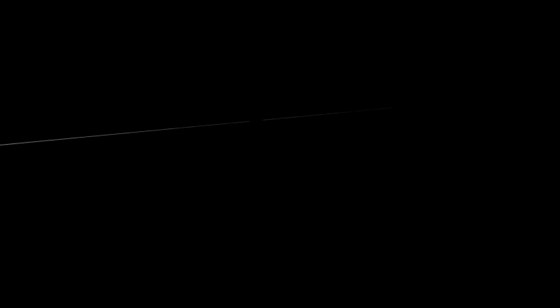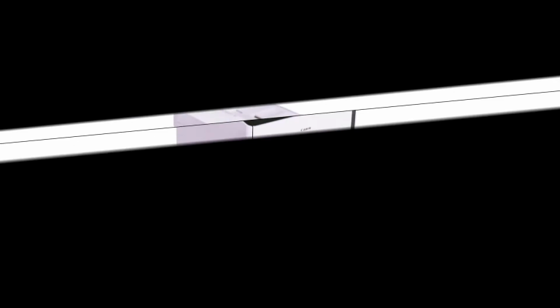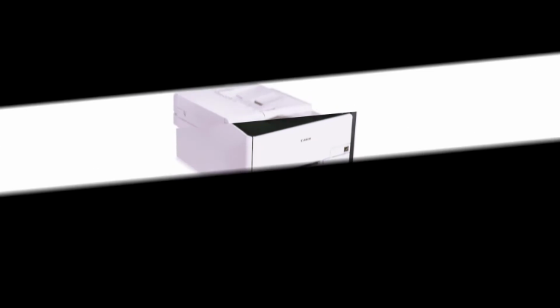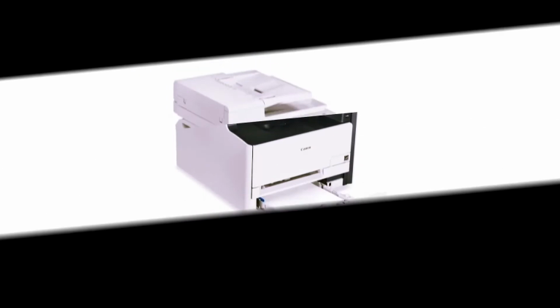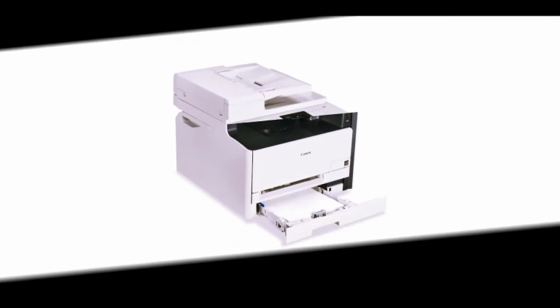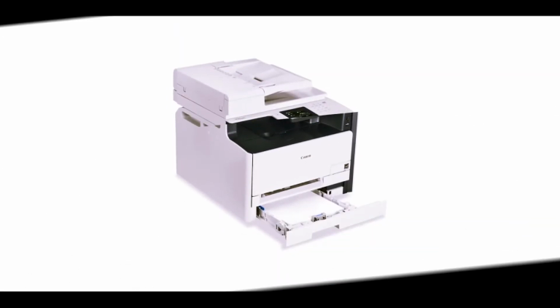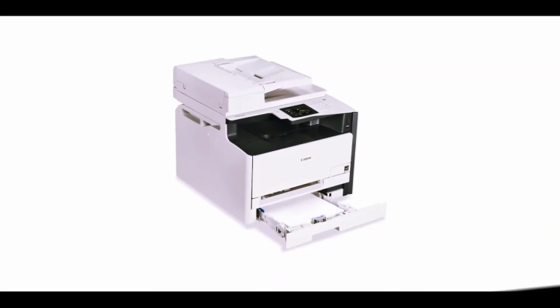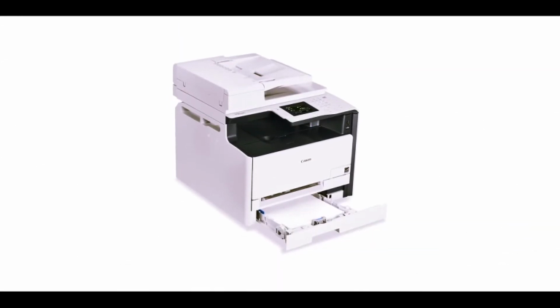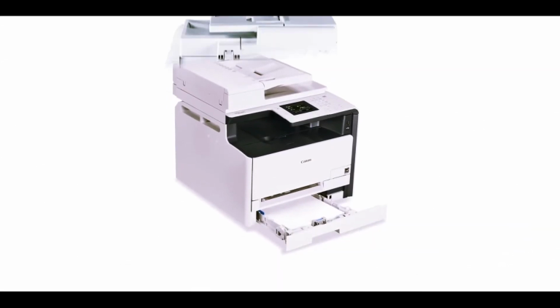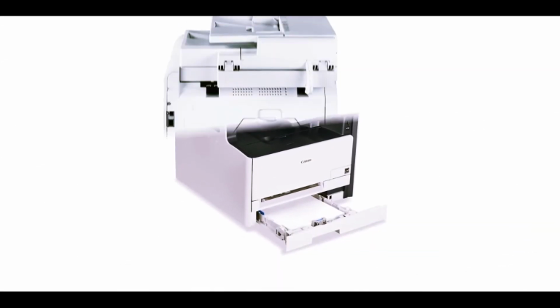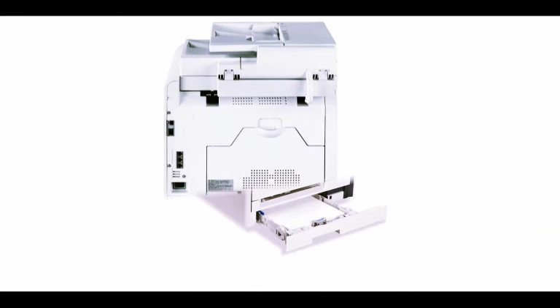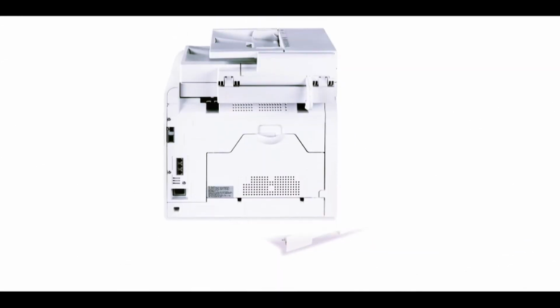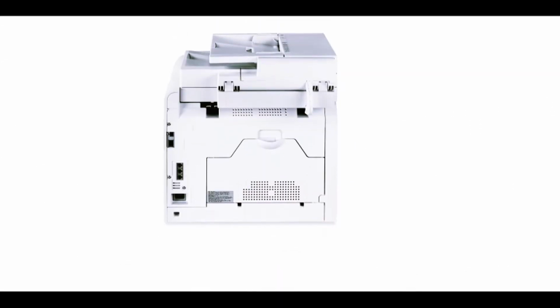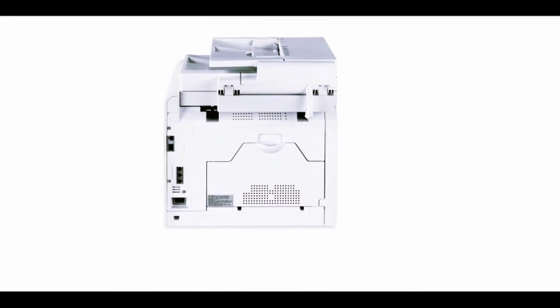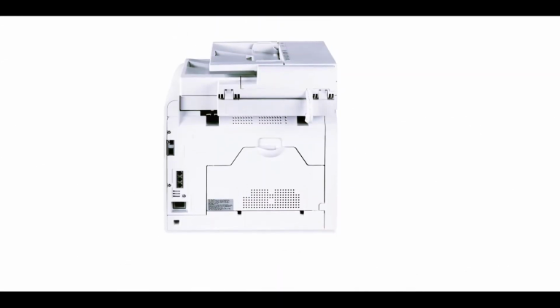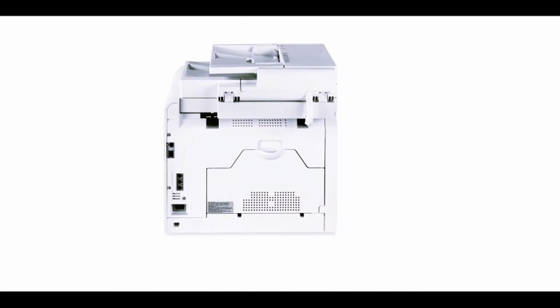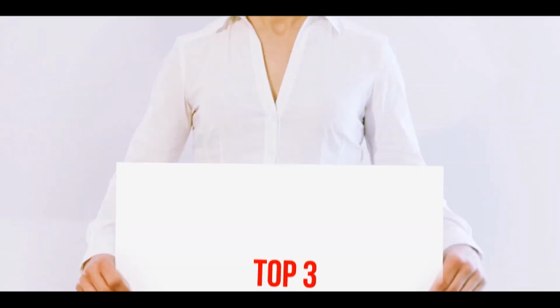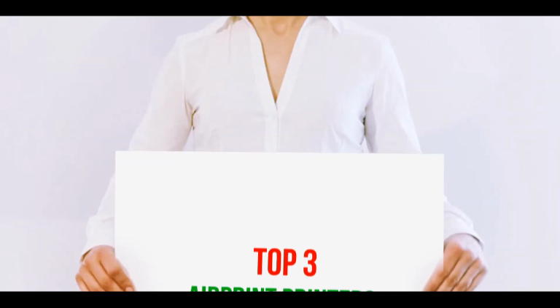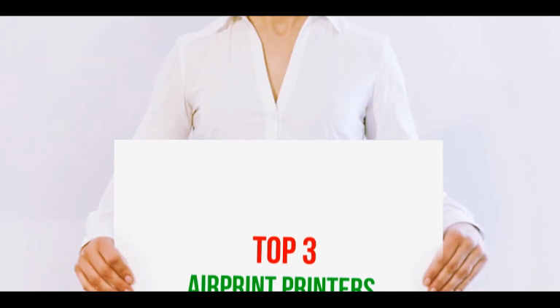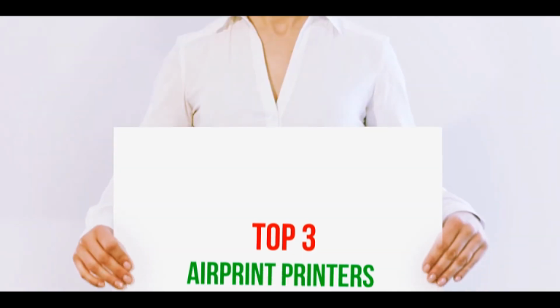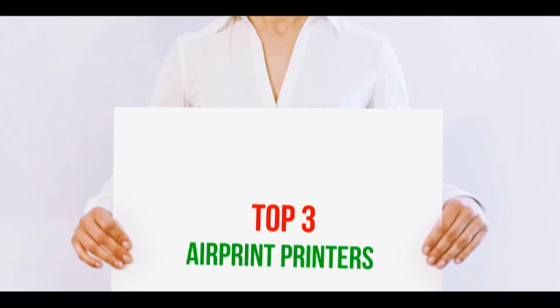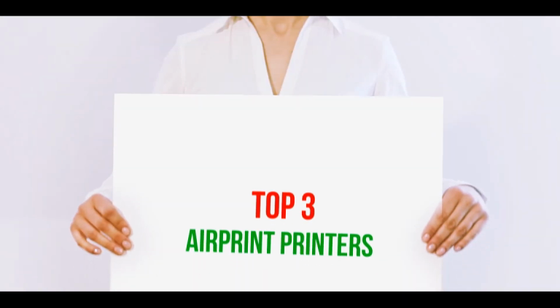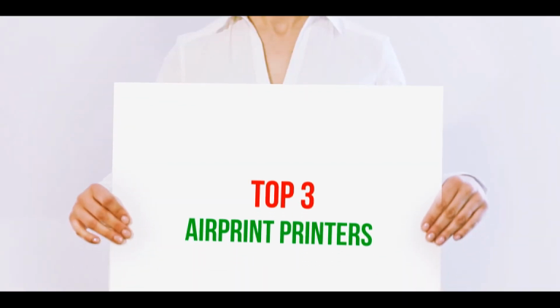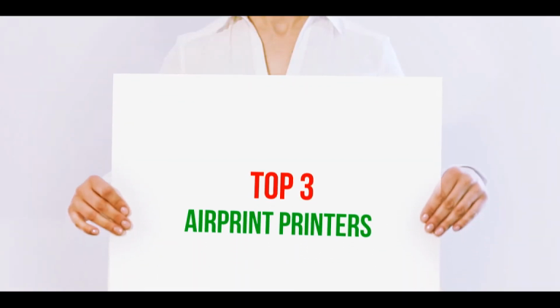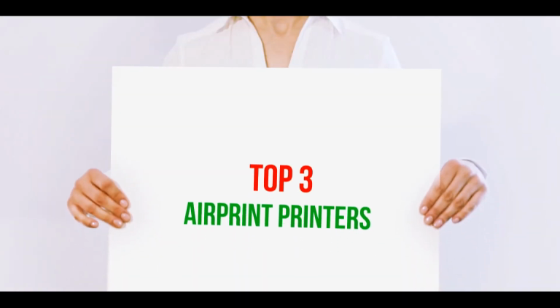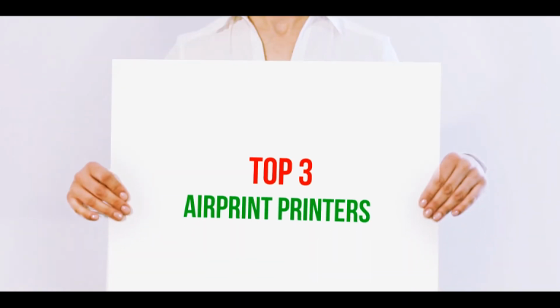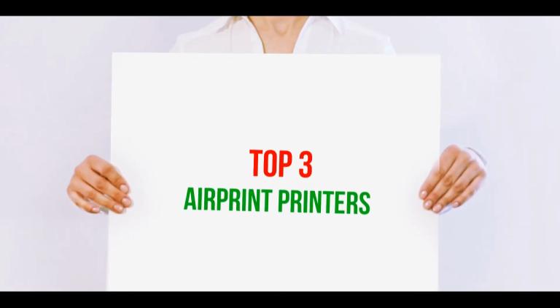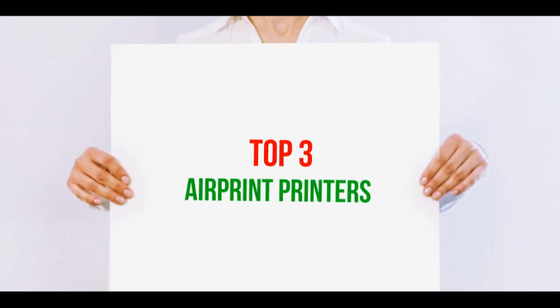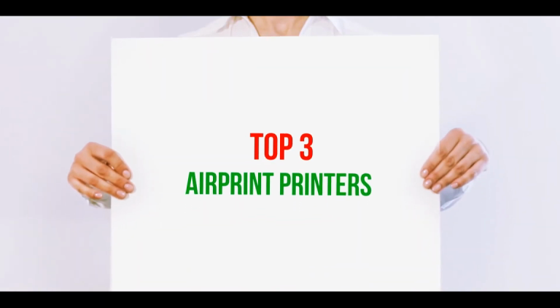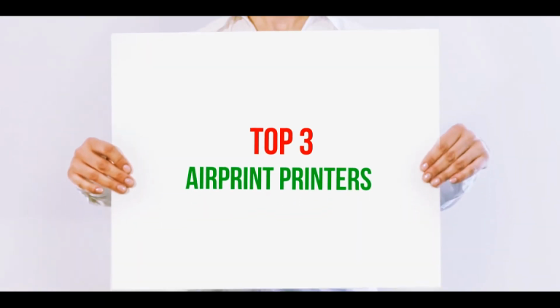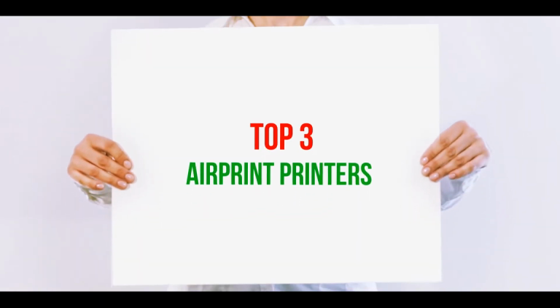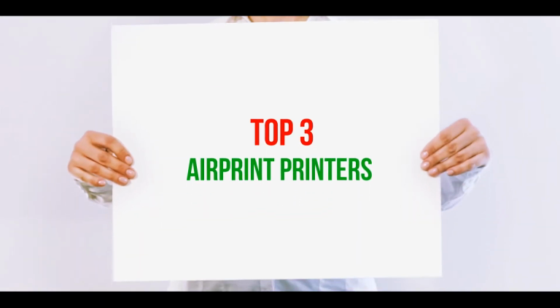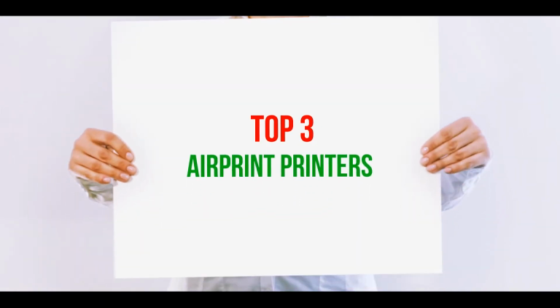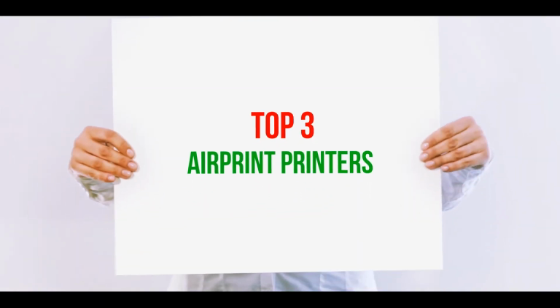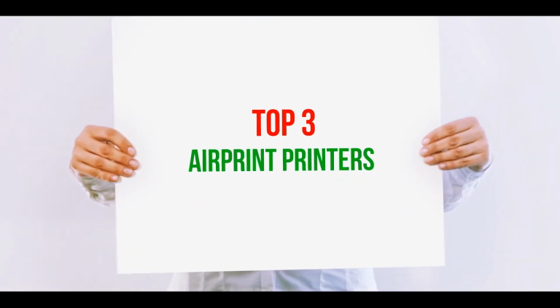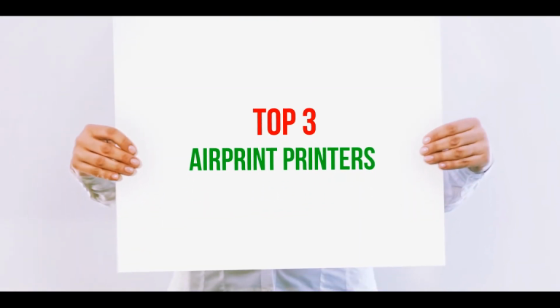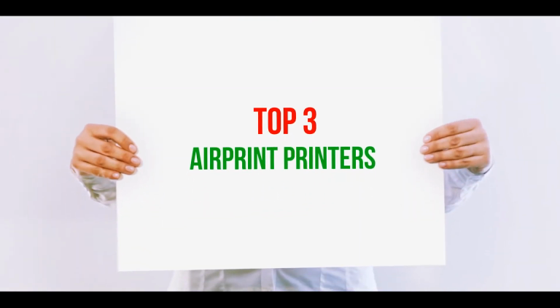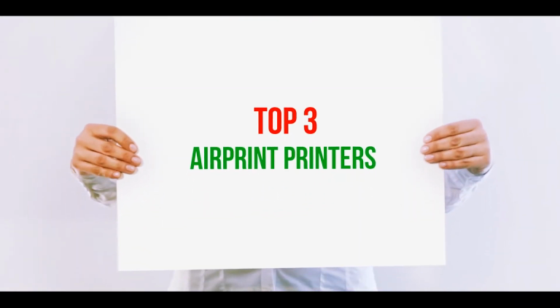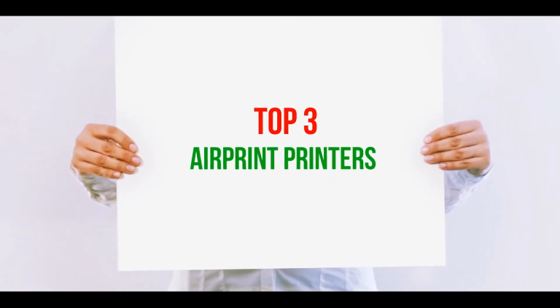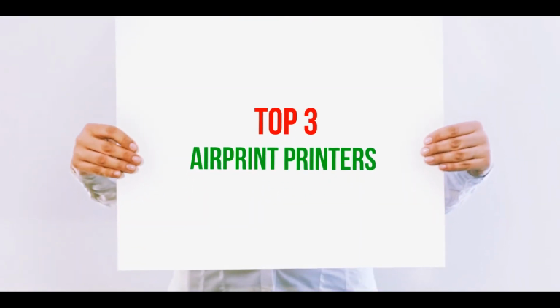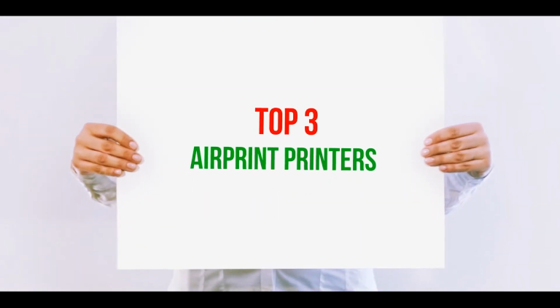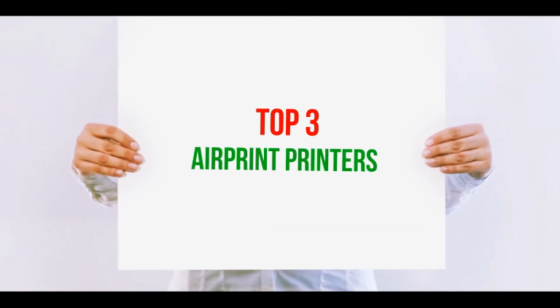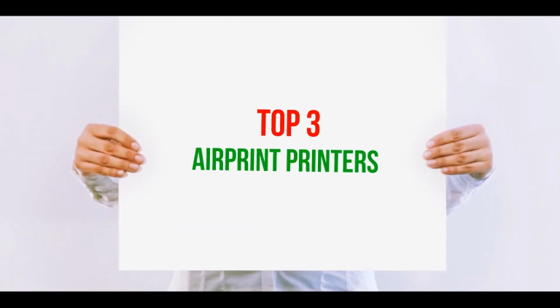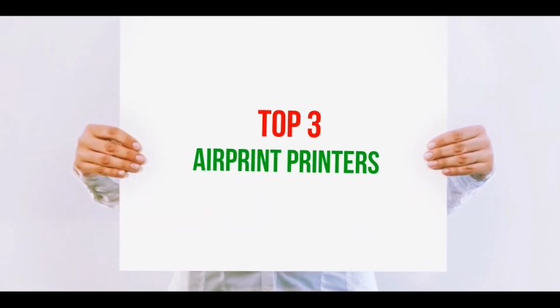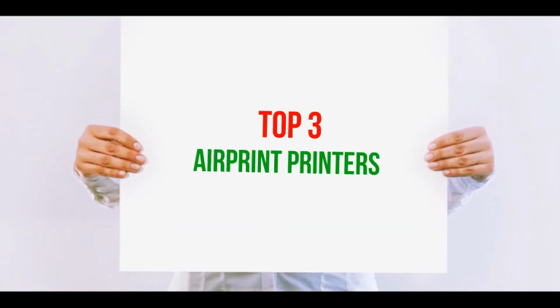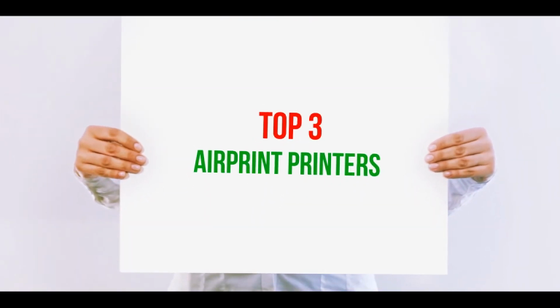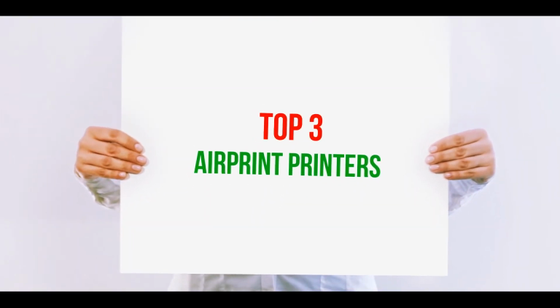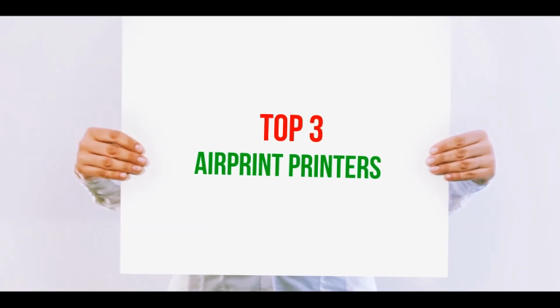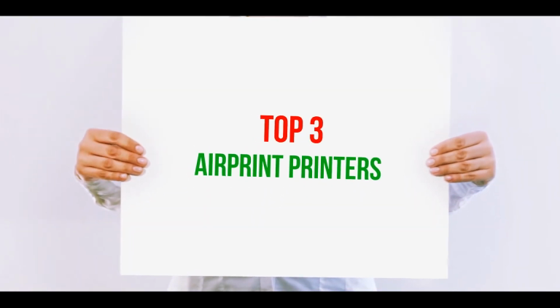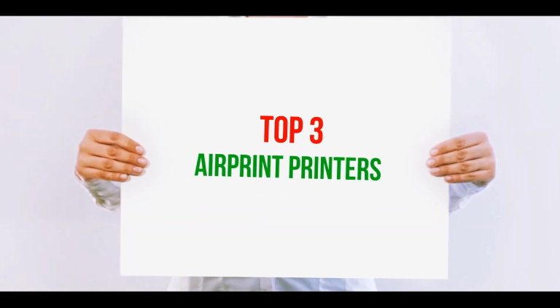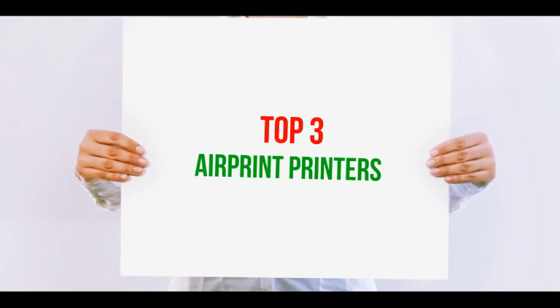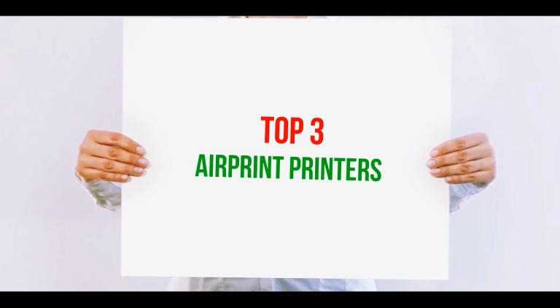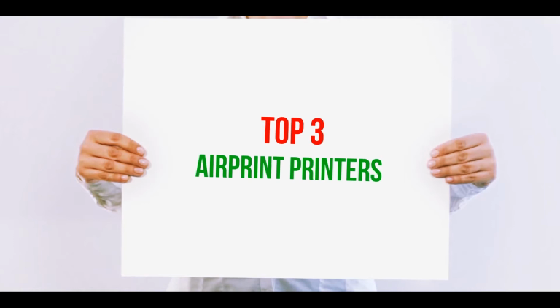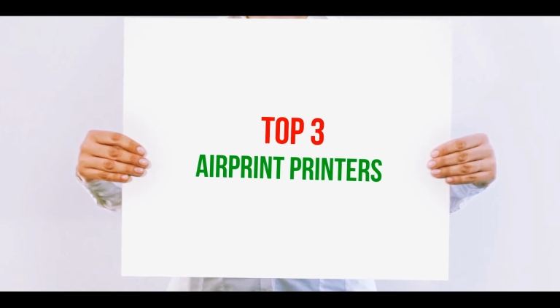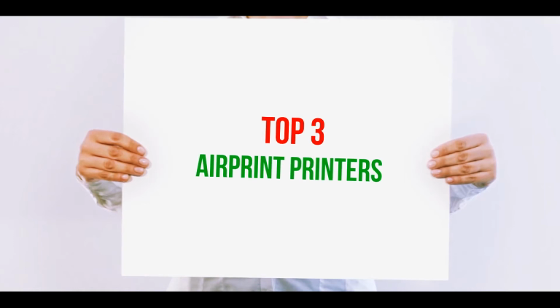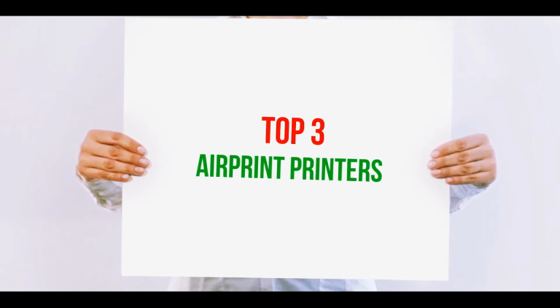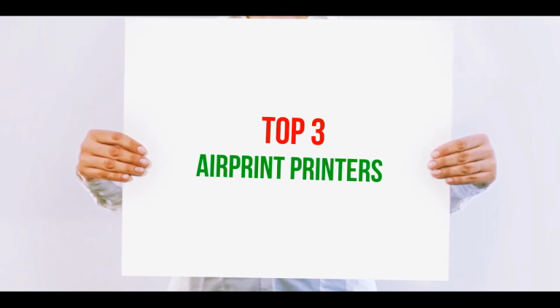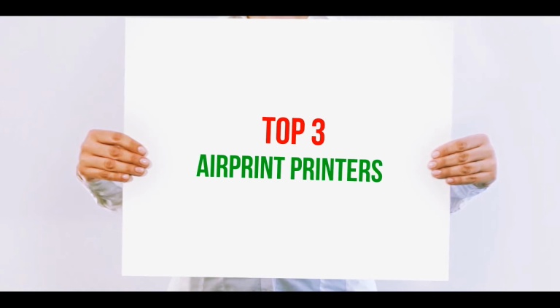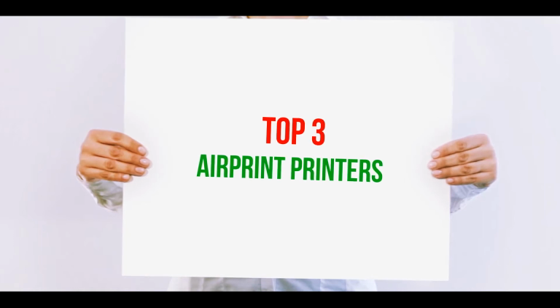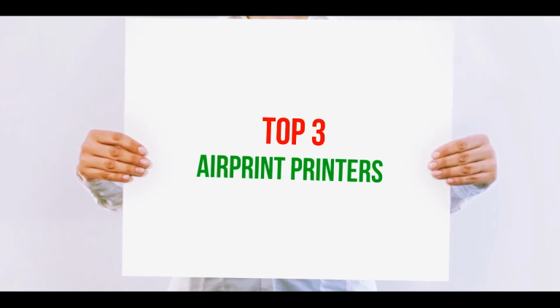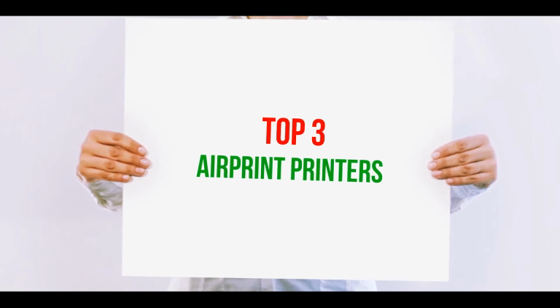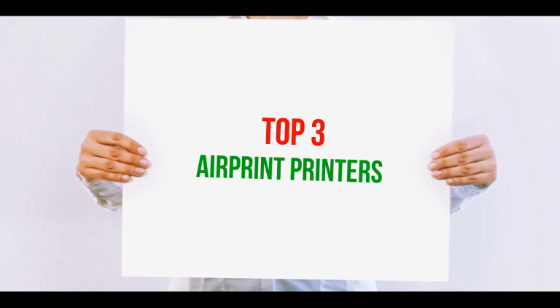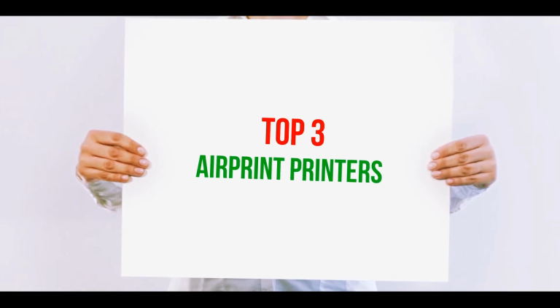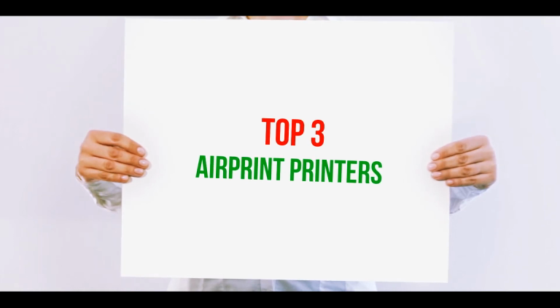Hi guys, welcome back to my channel. In today's video, we're going to check out the top 3 best AirPrint printers.